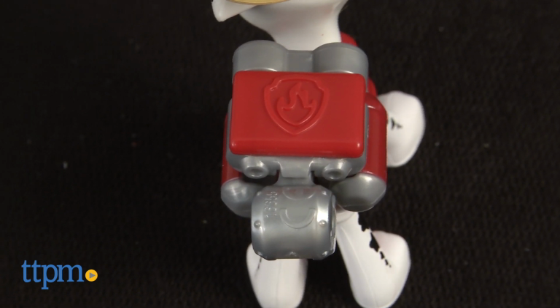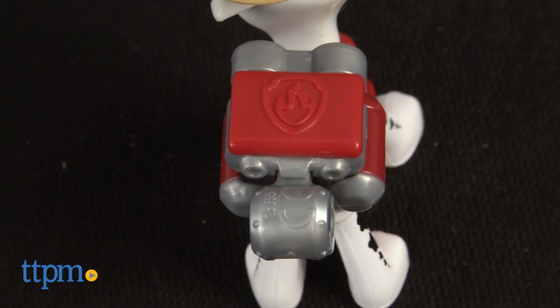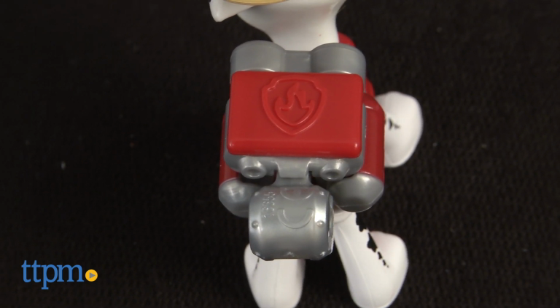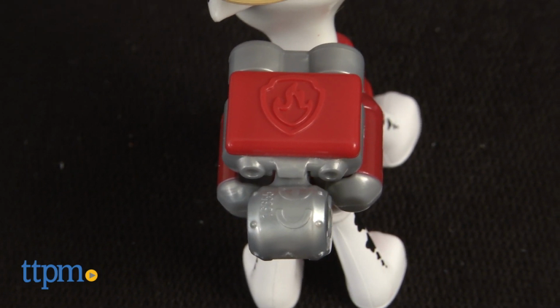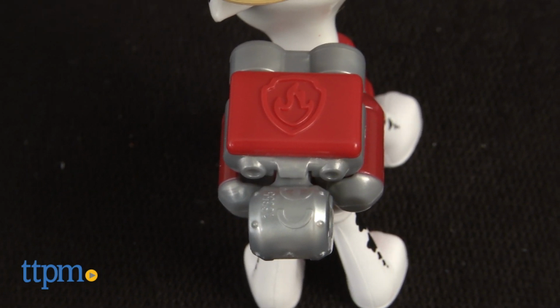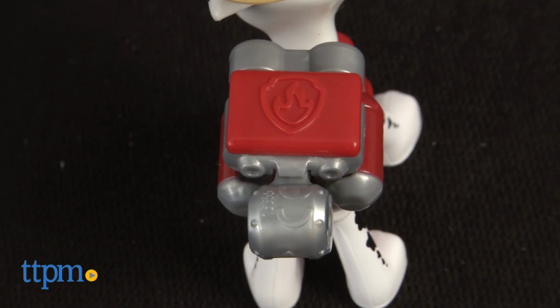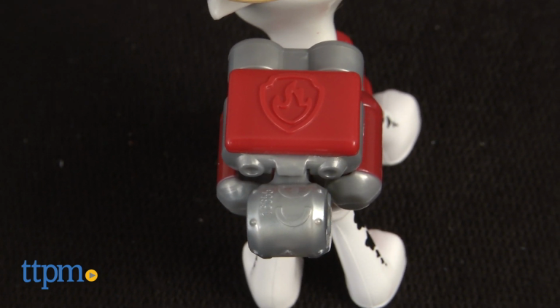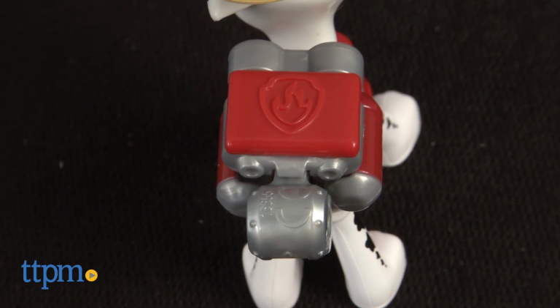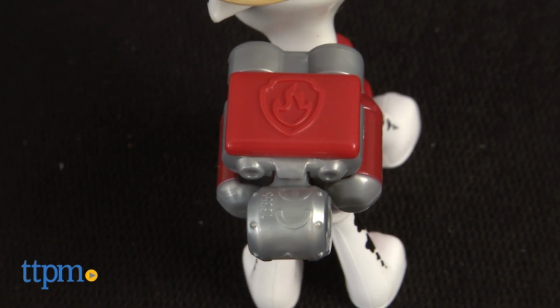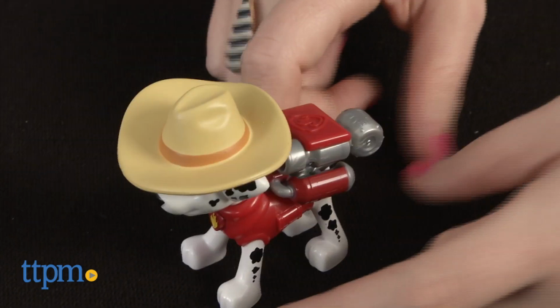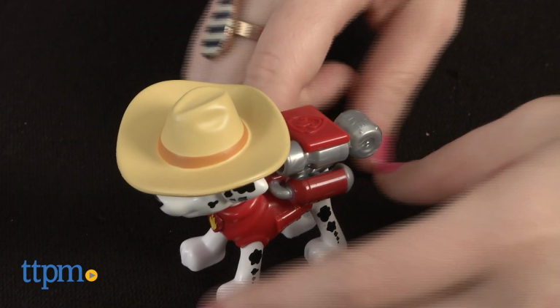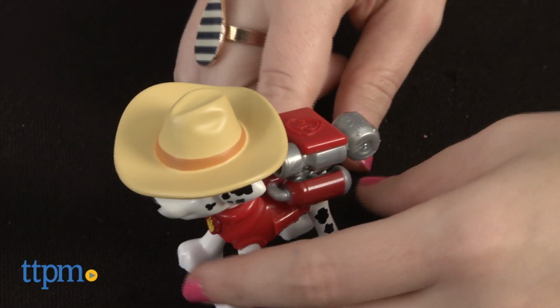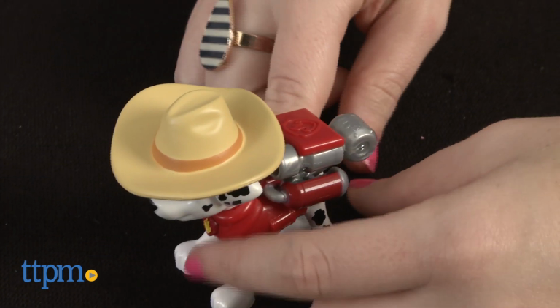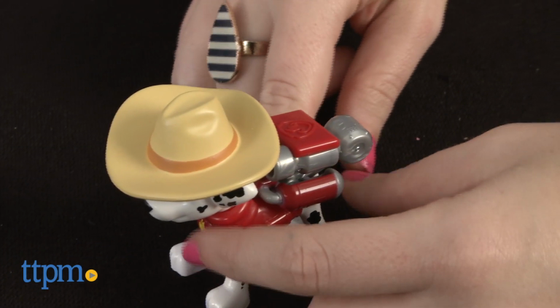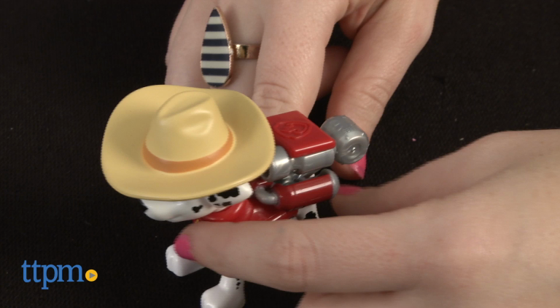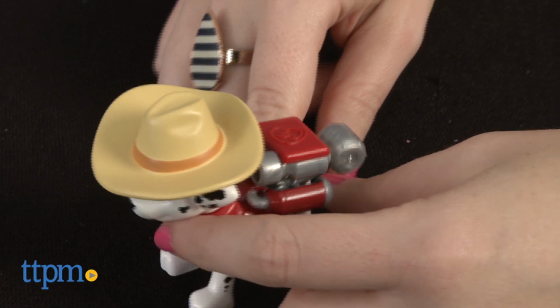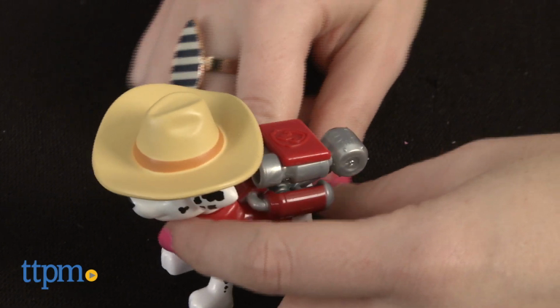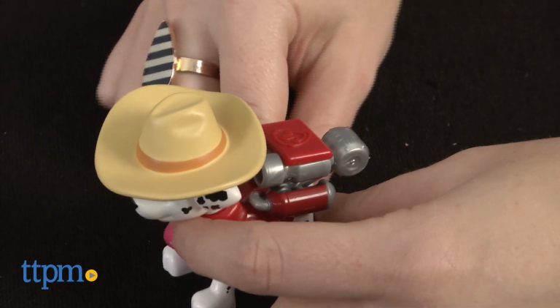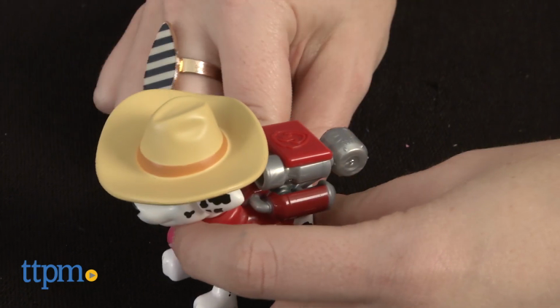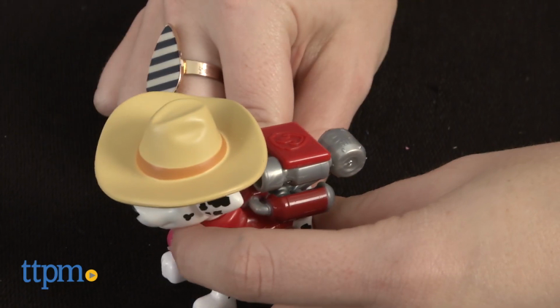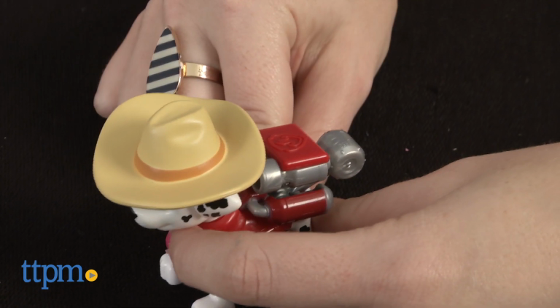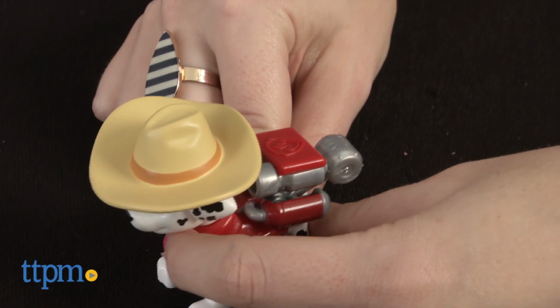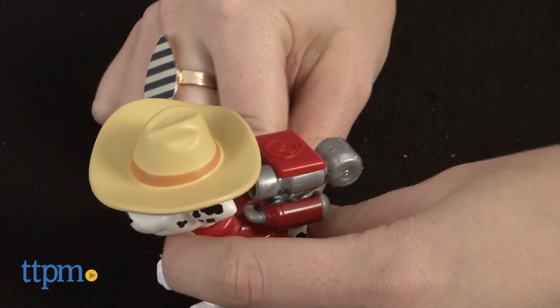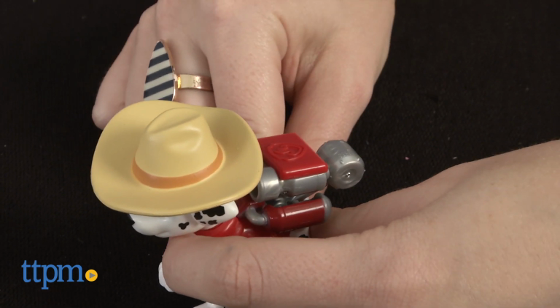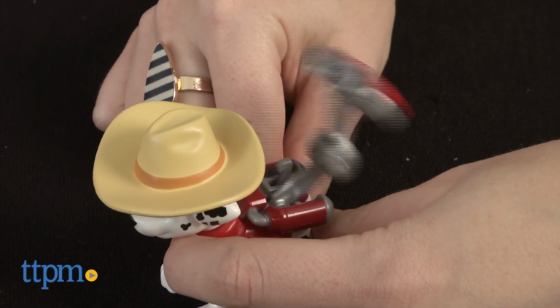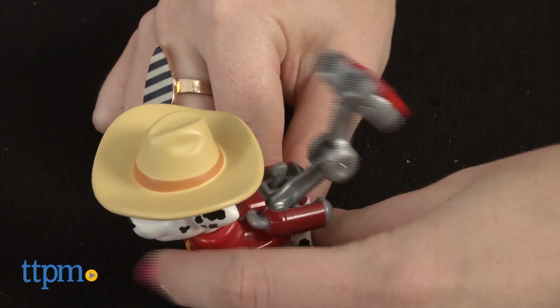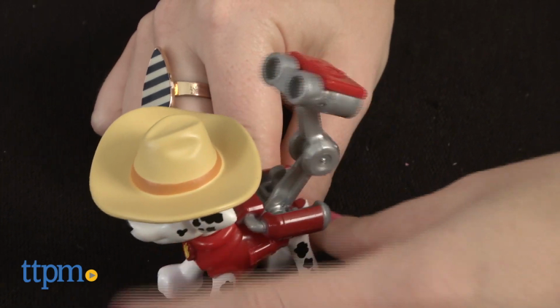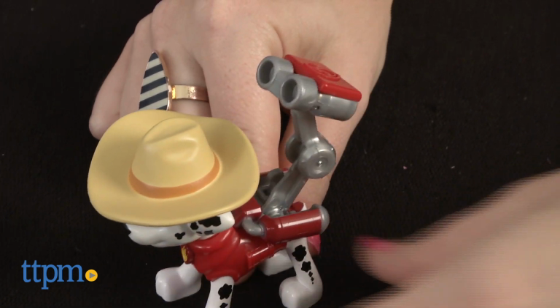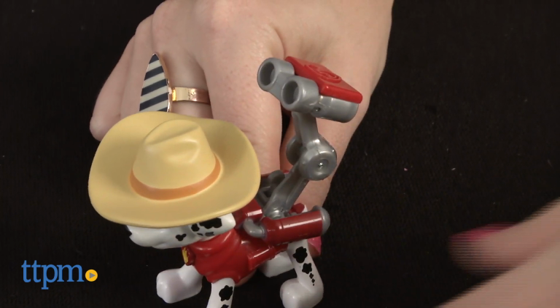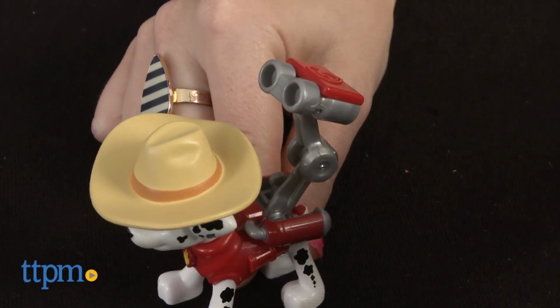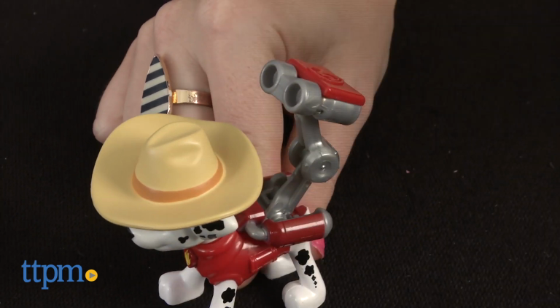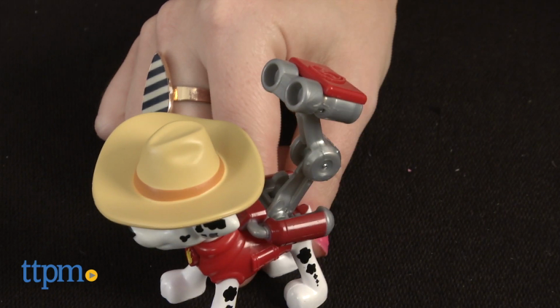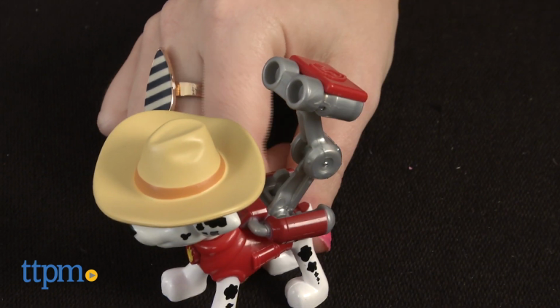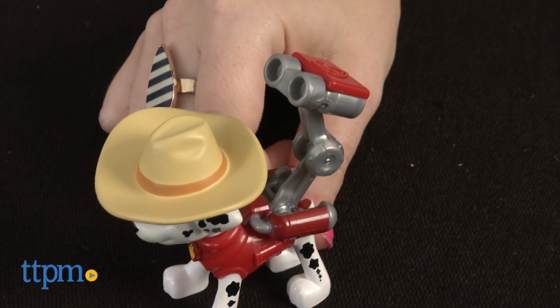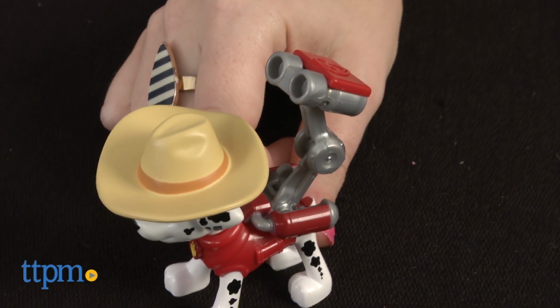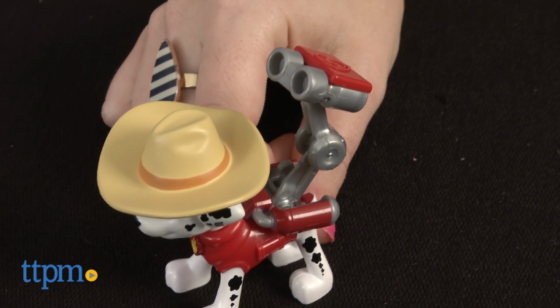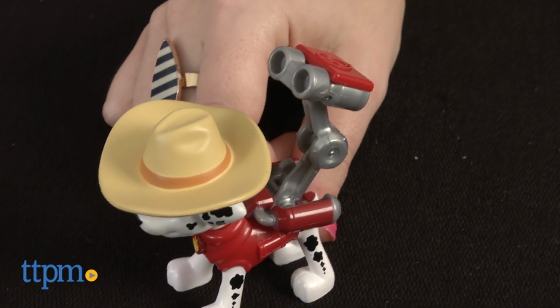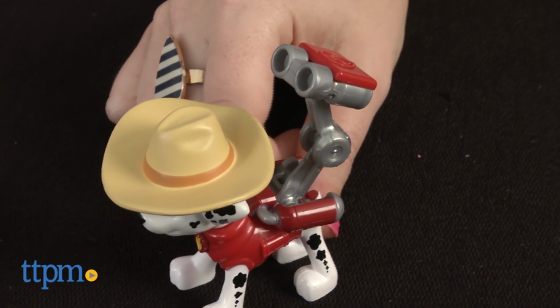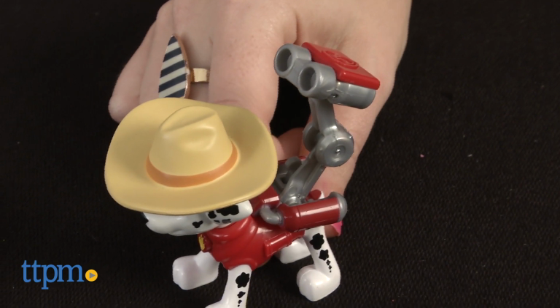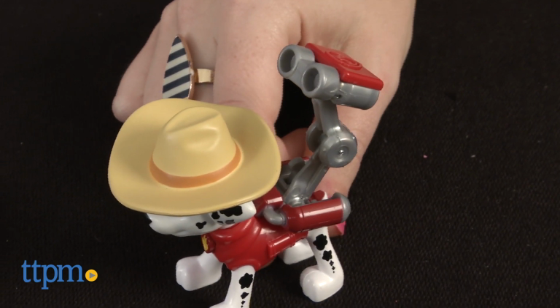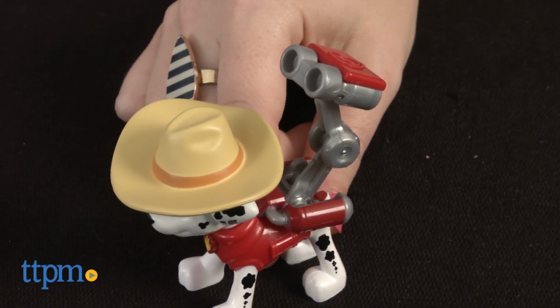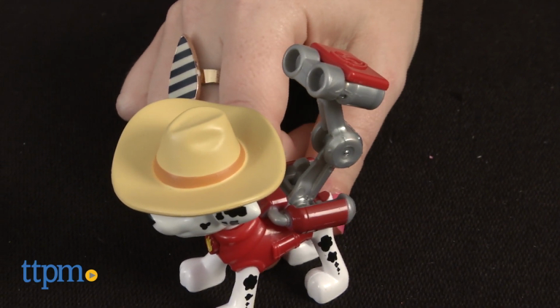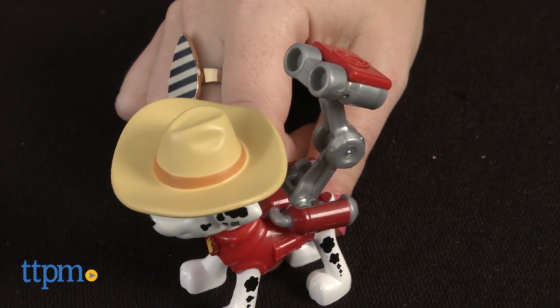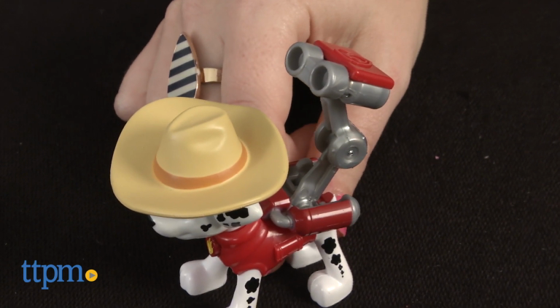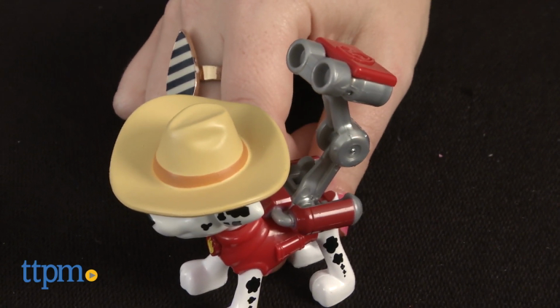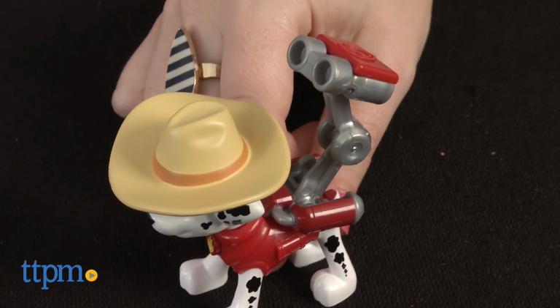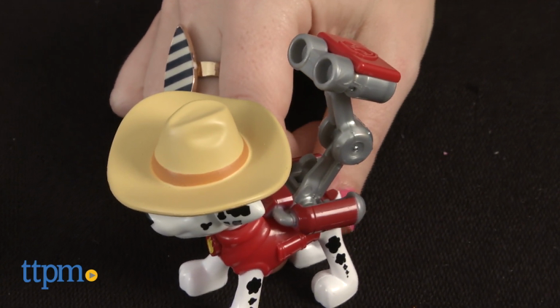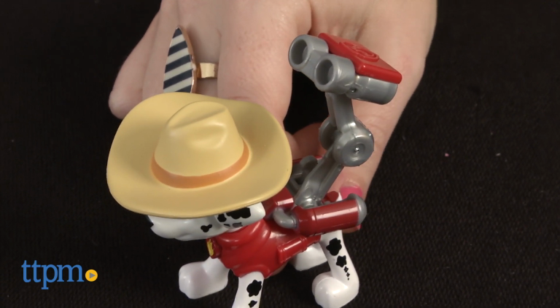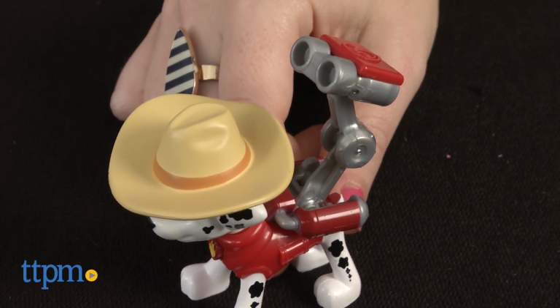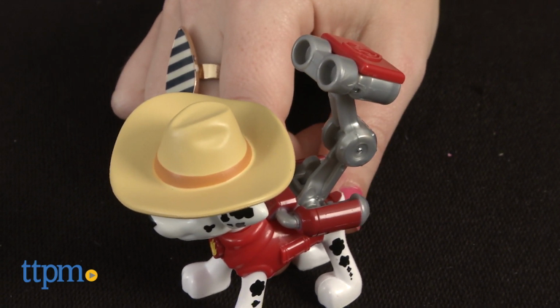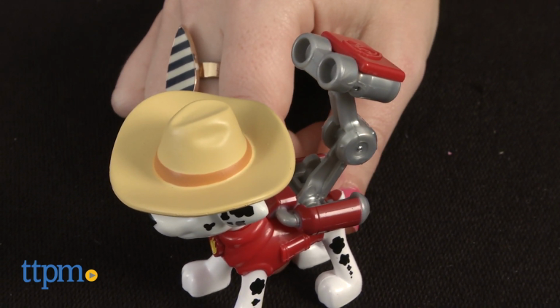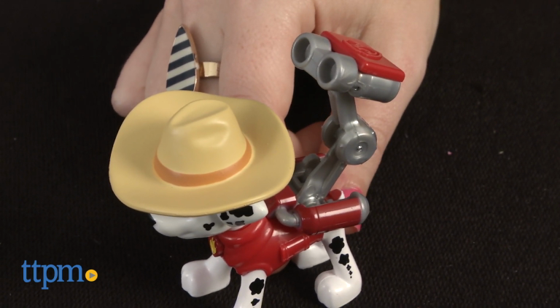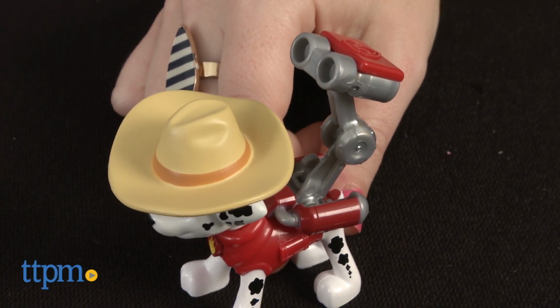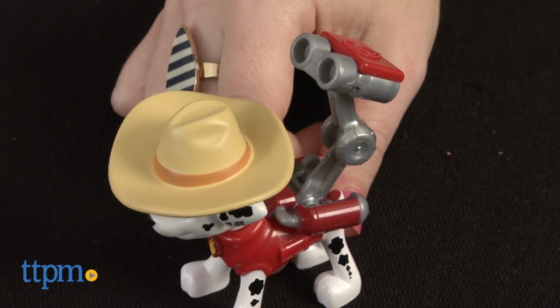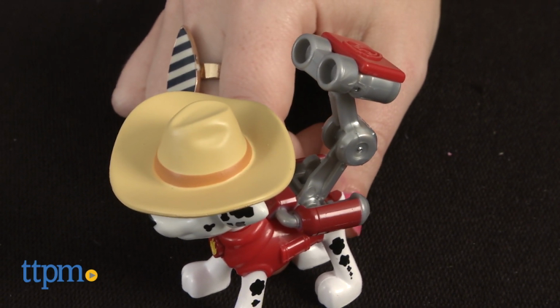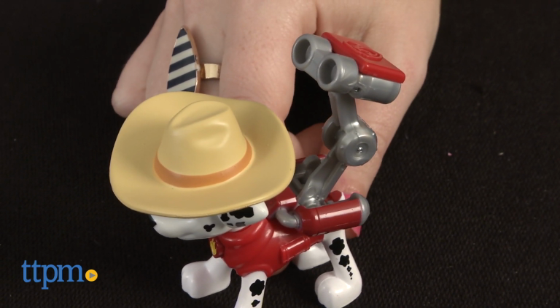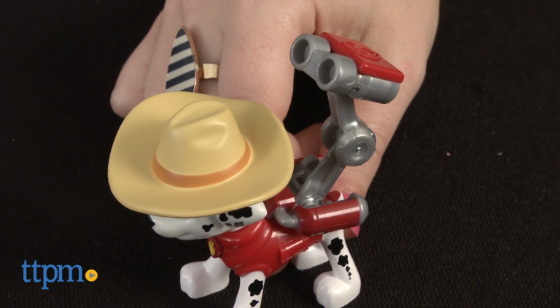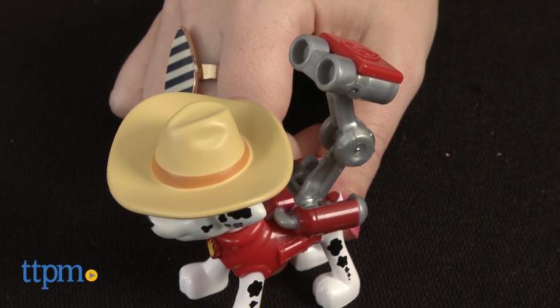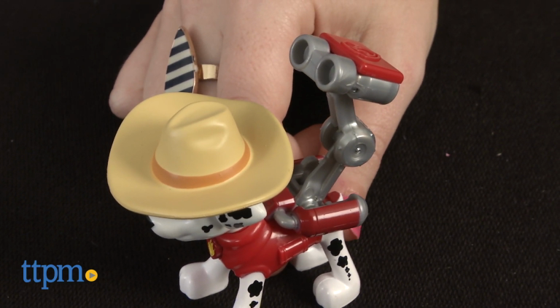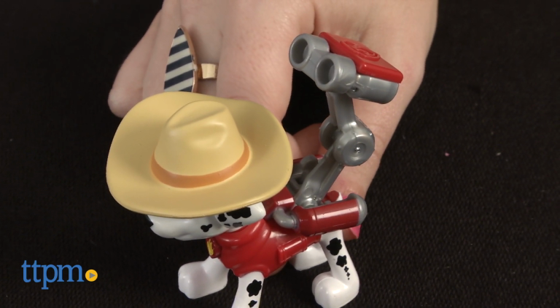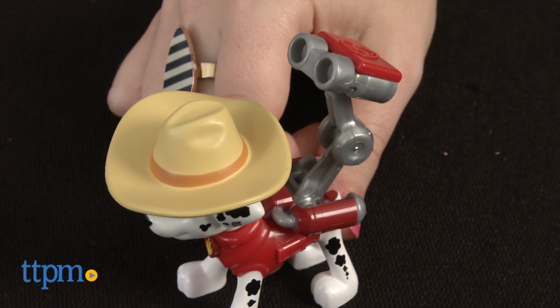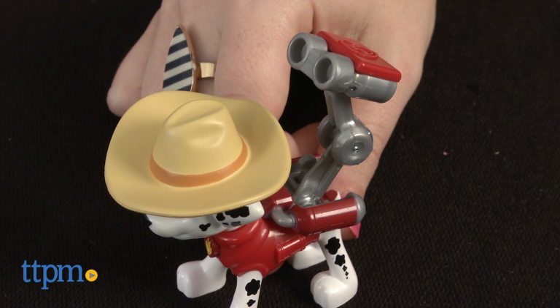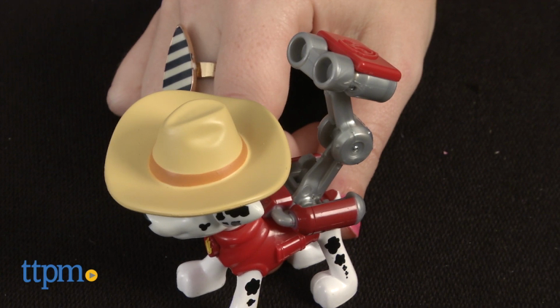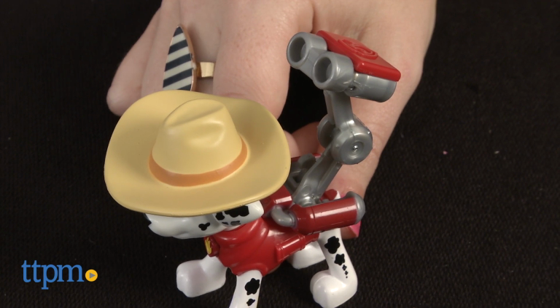Marshall's pup pack transforms at the push of a button into a water cannon. Simply push the pack back down to lock it into place.